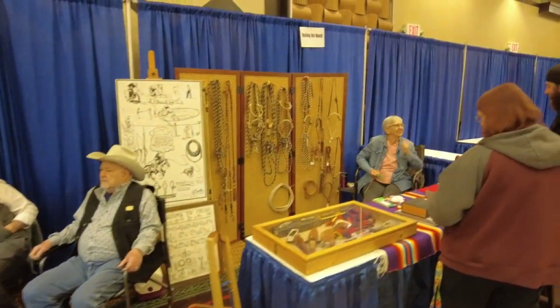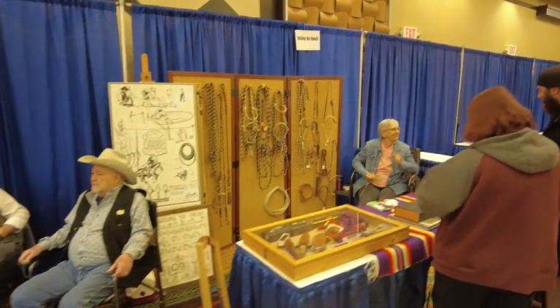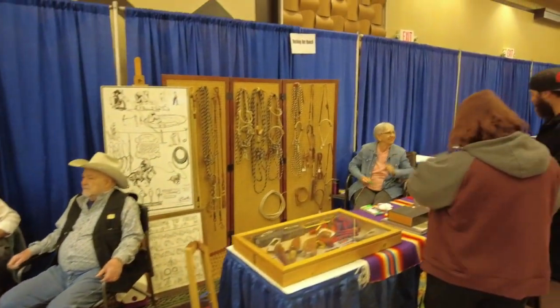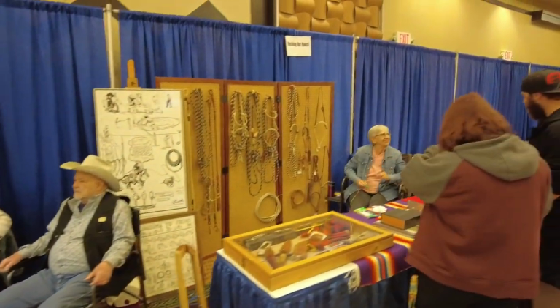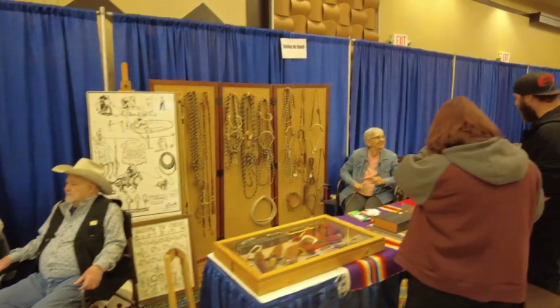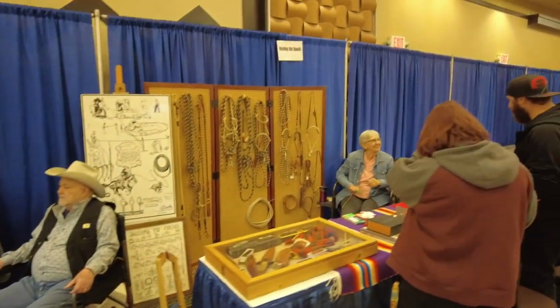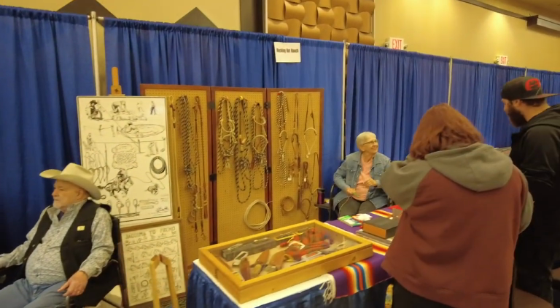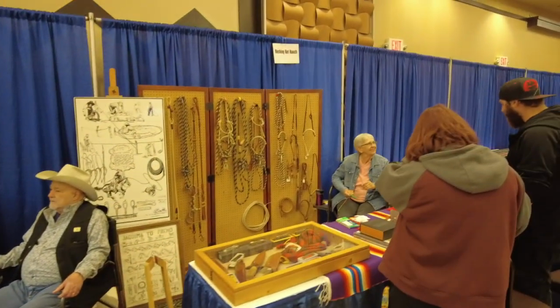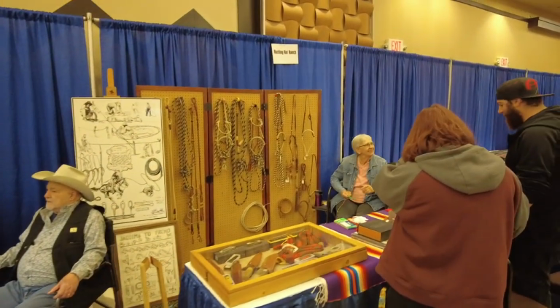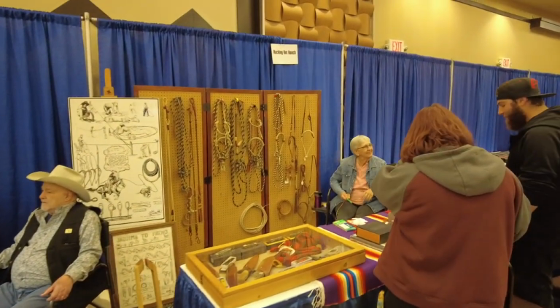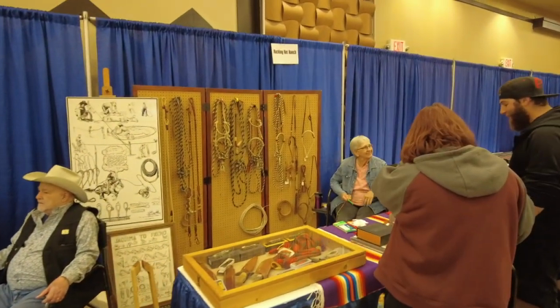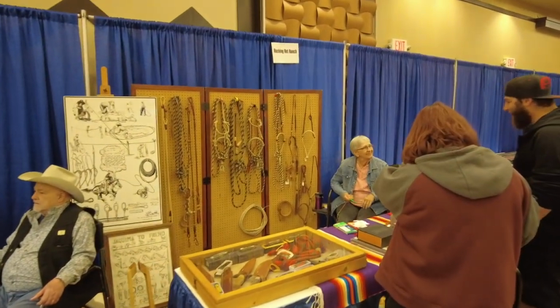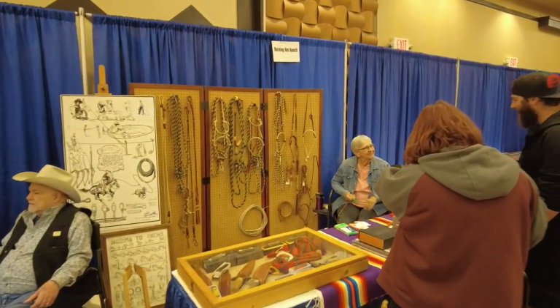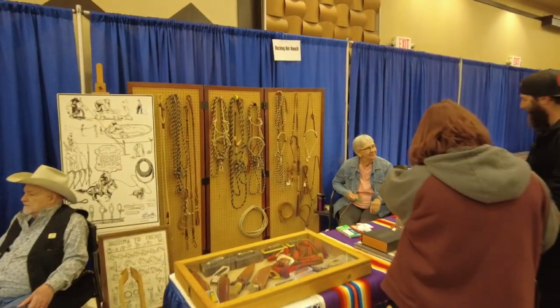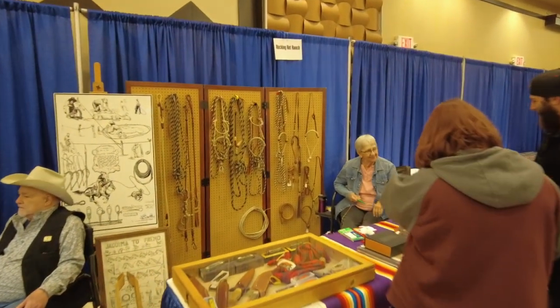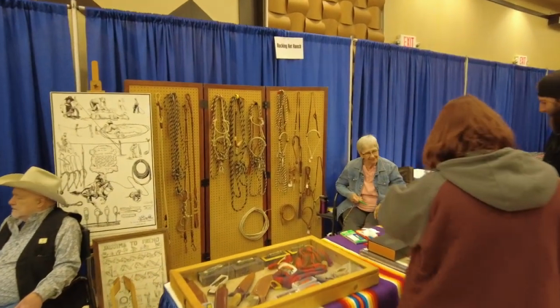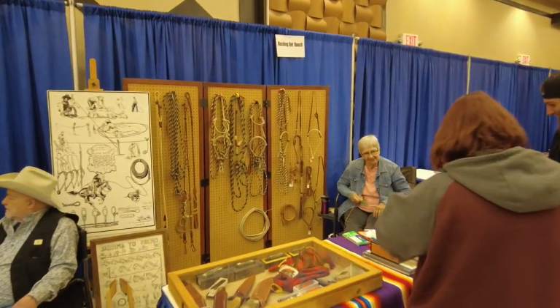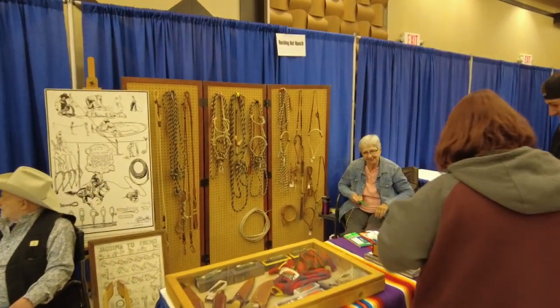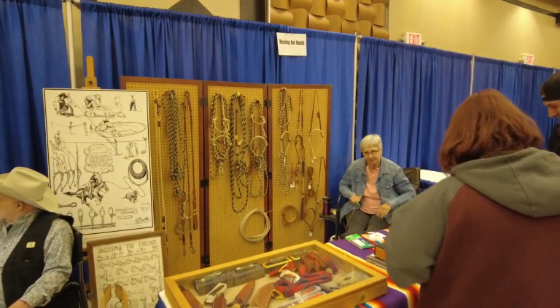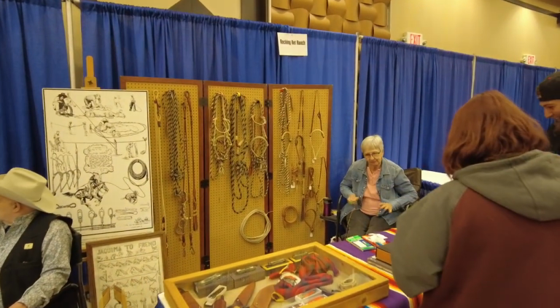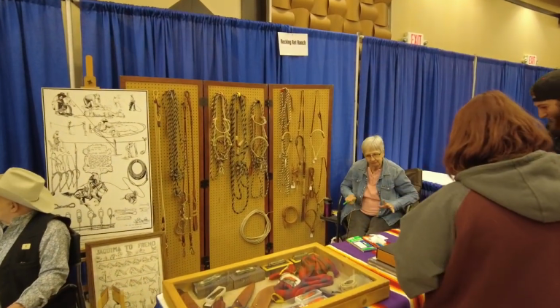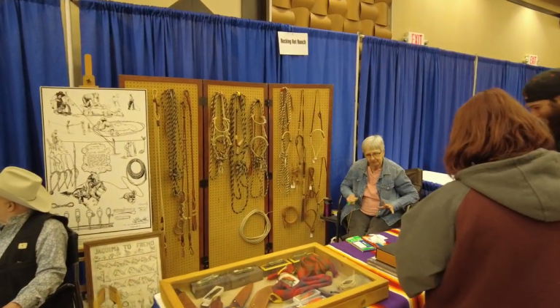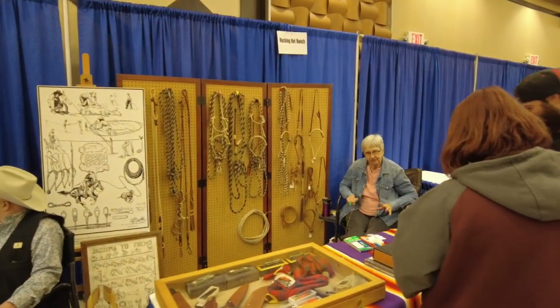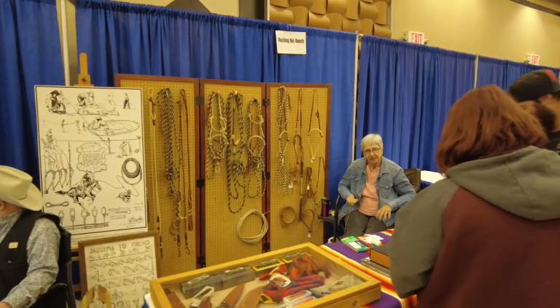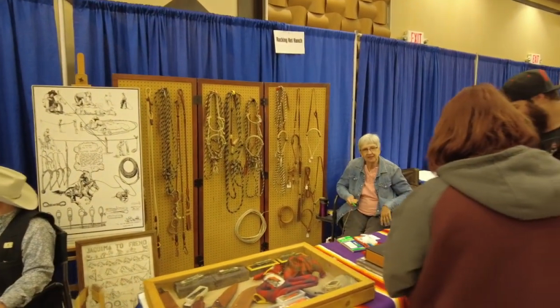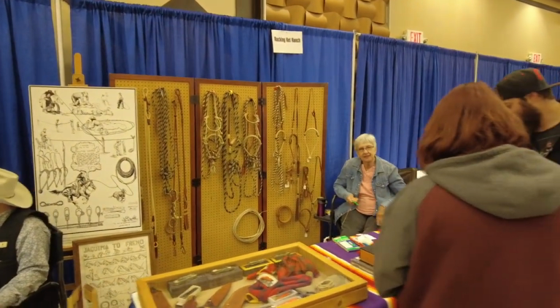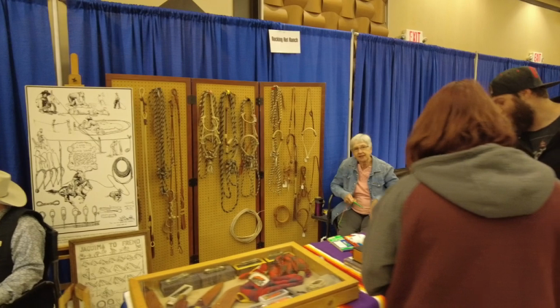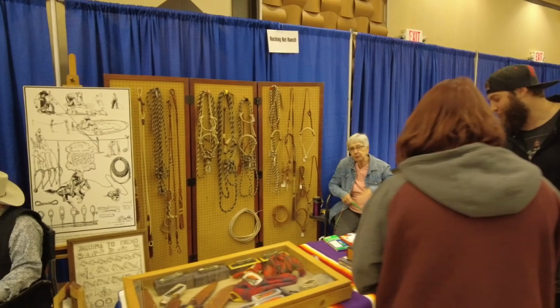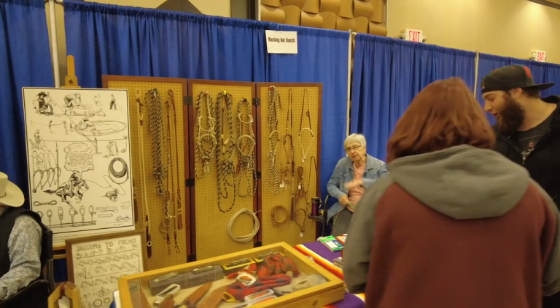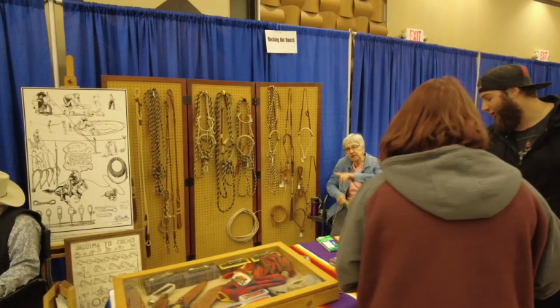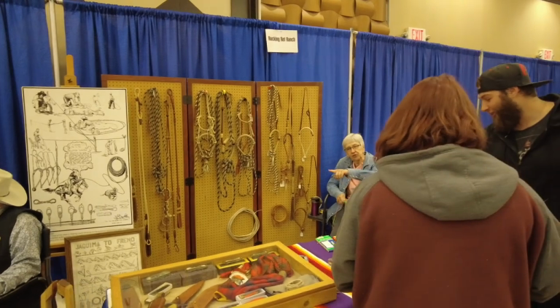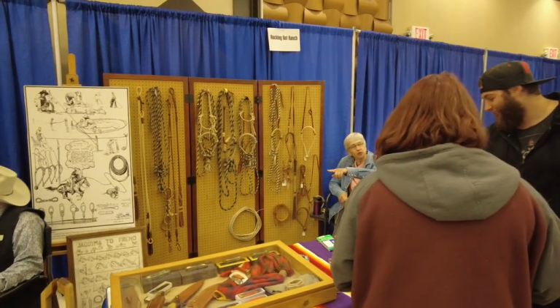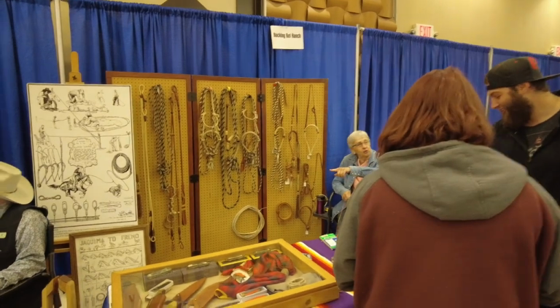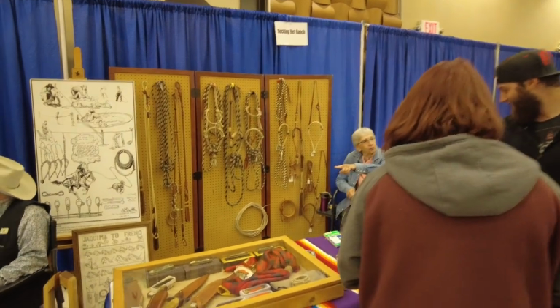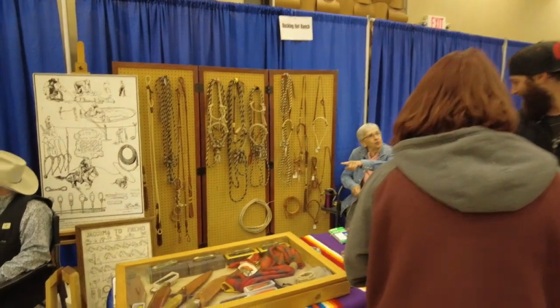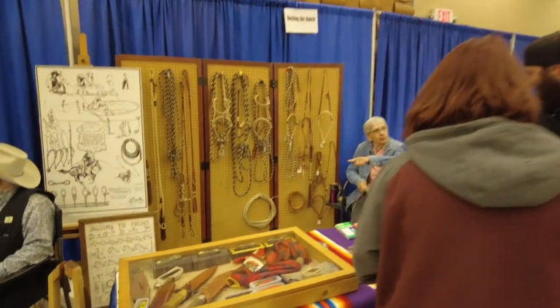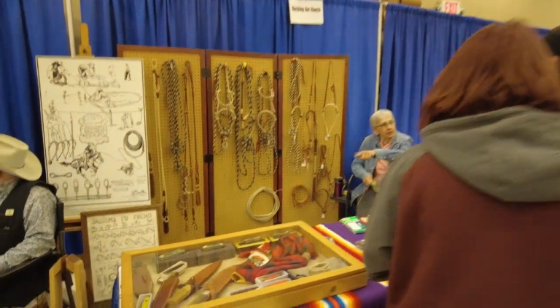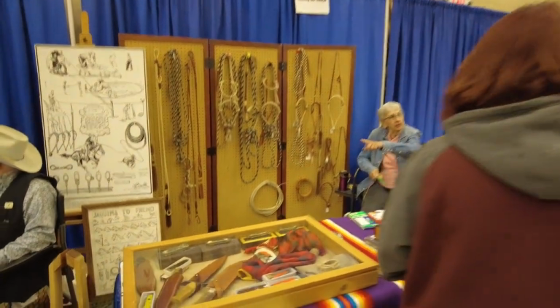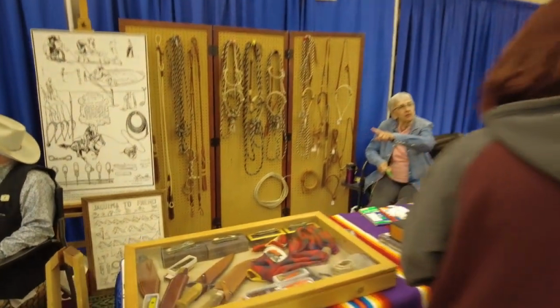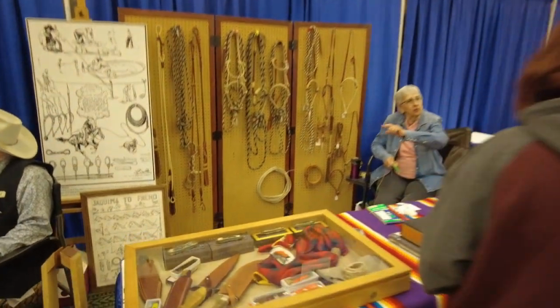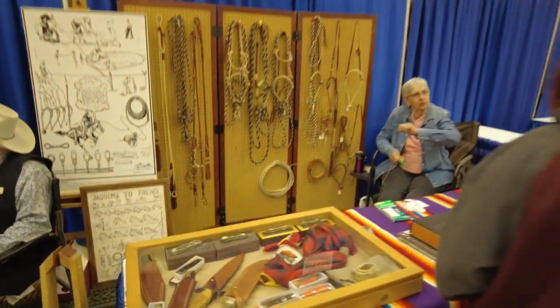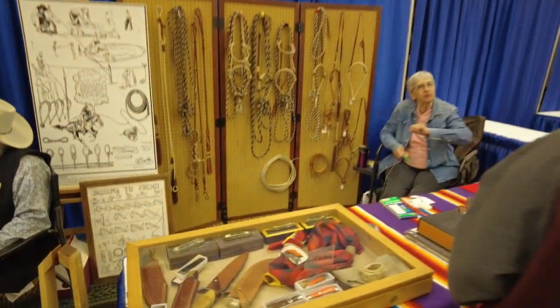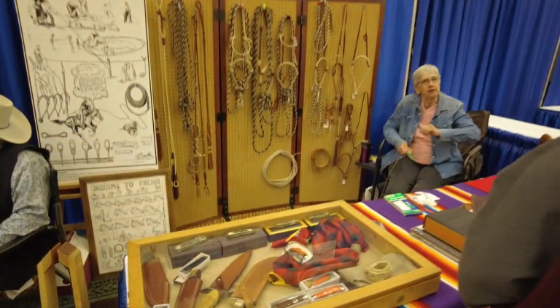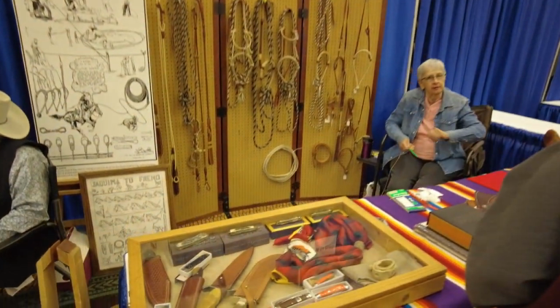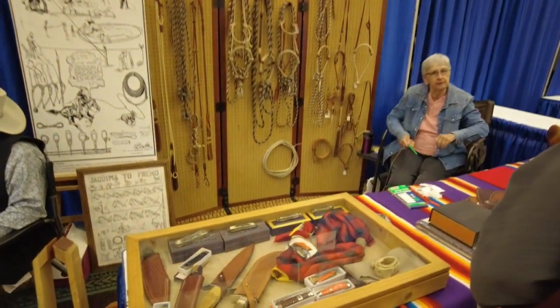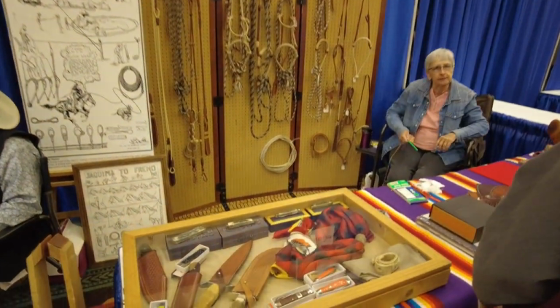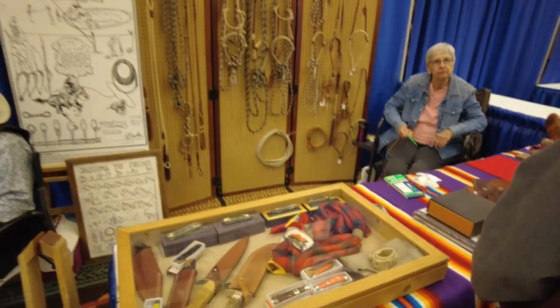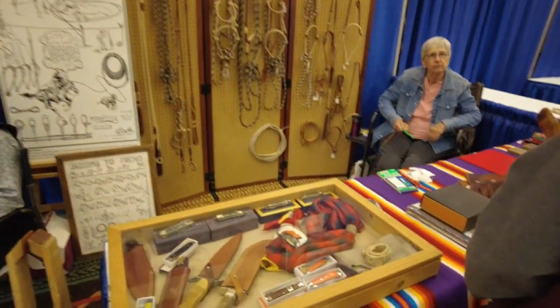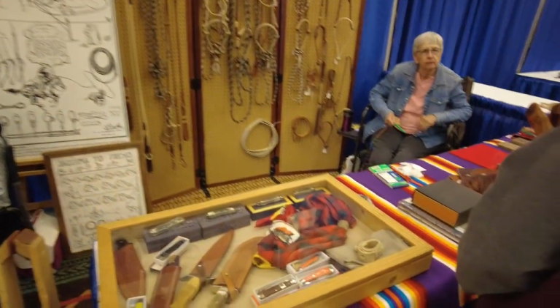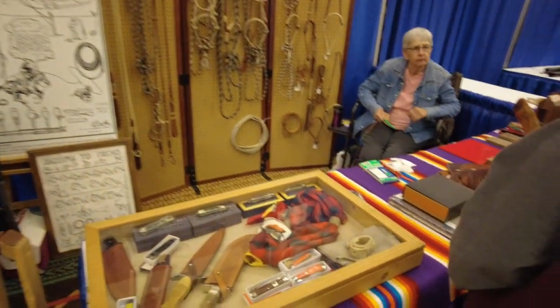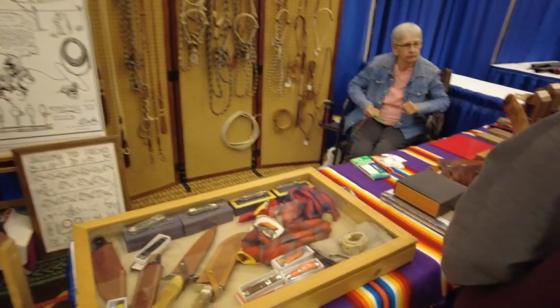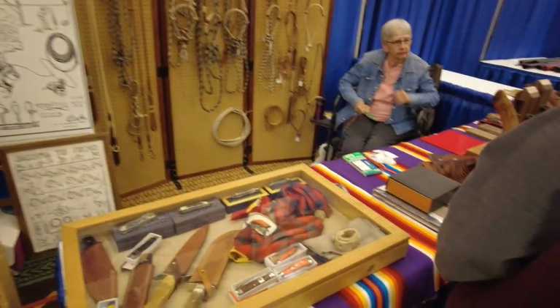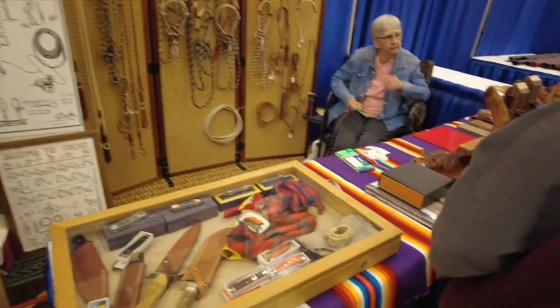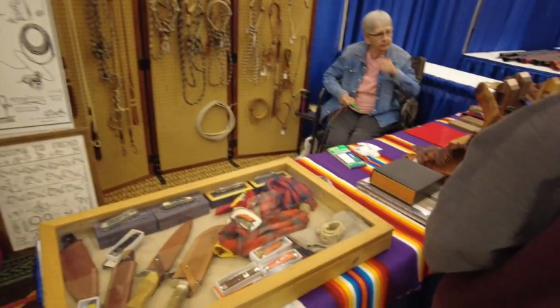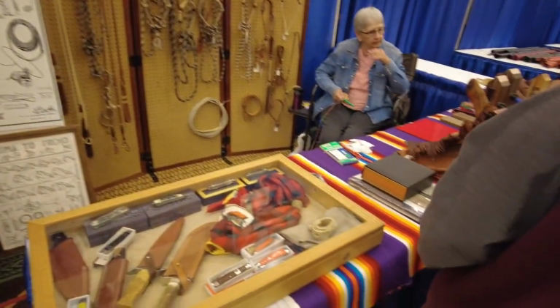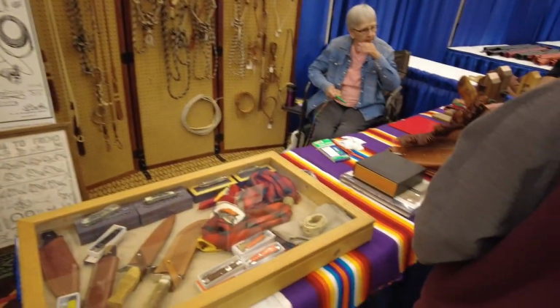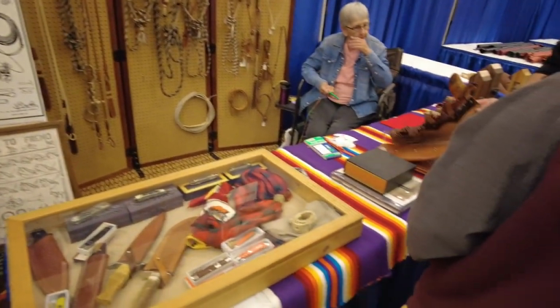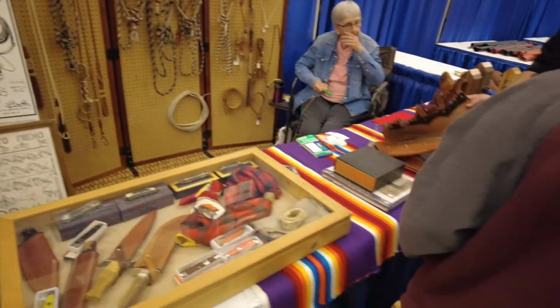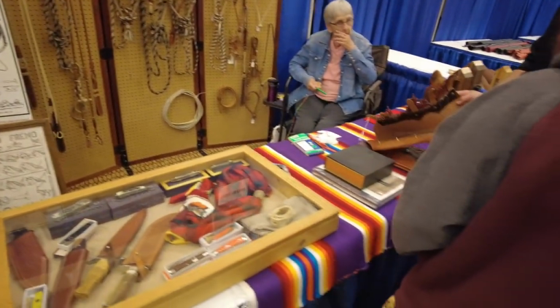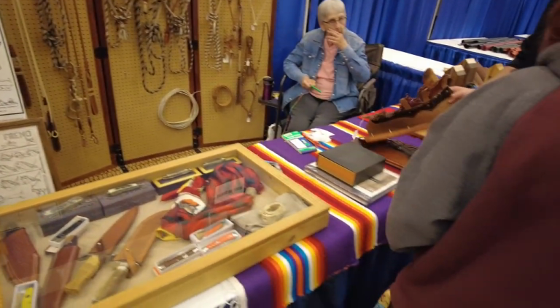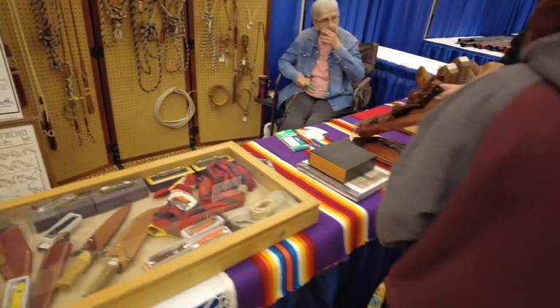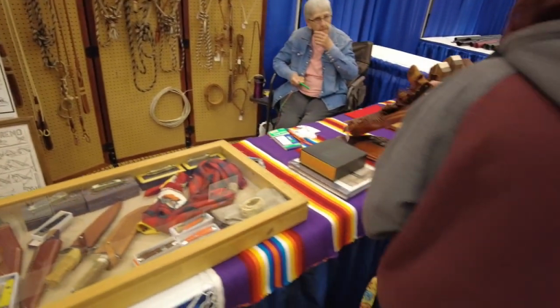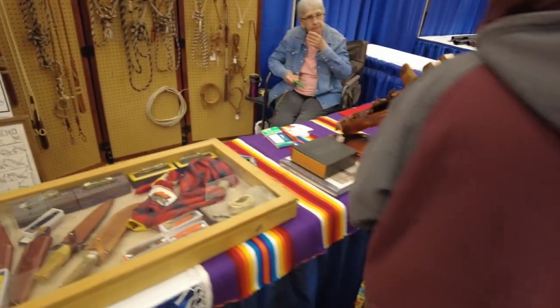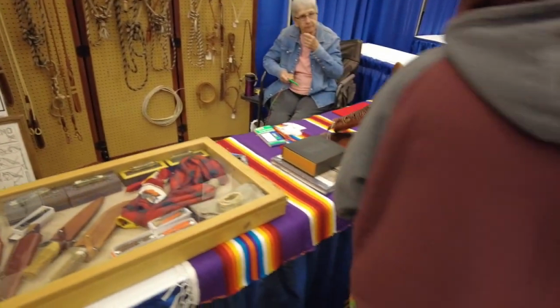Rockin' Rhett Ranch does lots of braiding and stuff like that, a little bit of knife making. They're here every year.